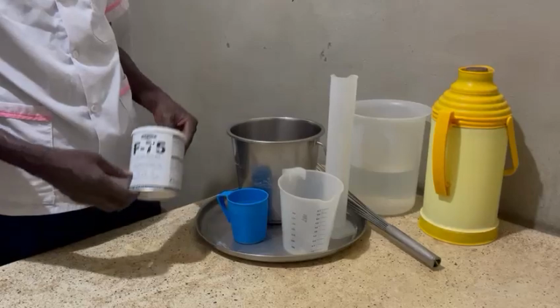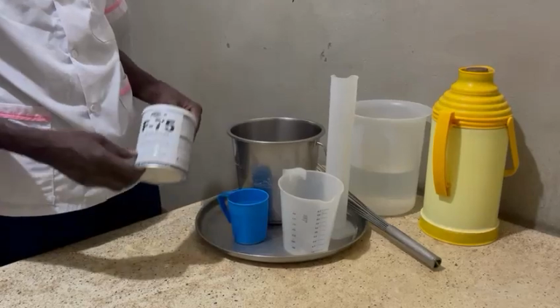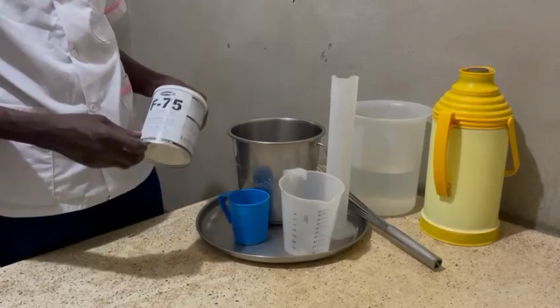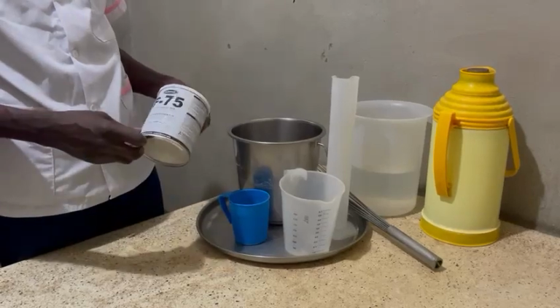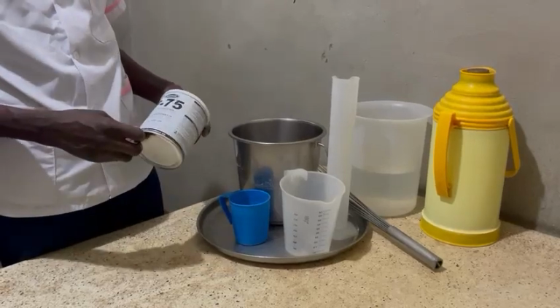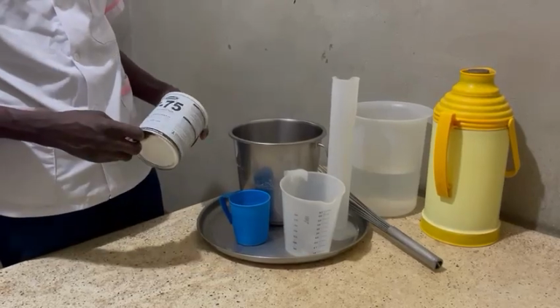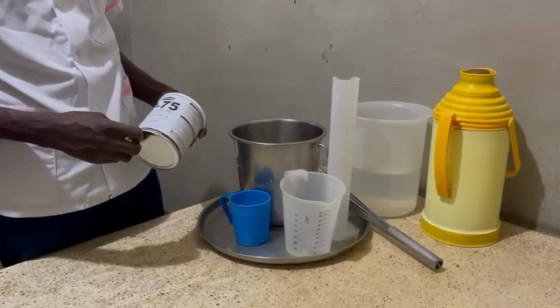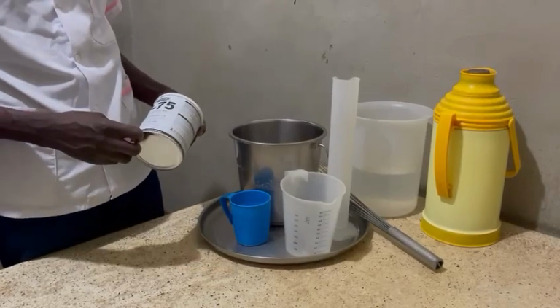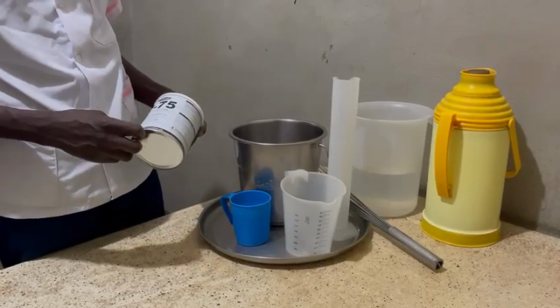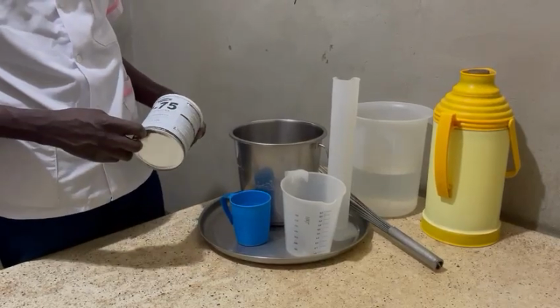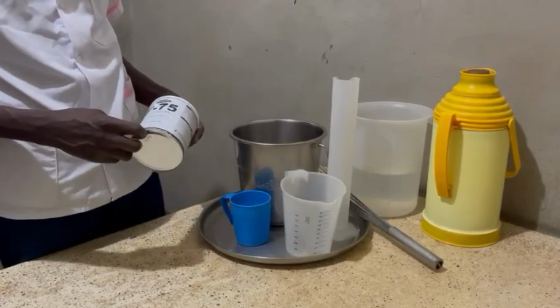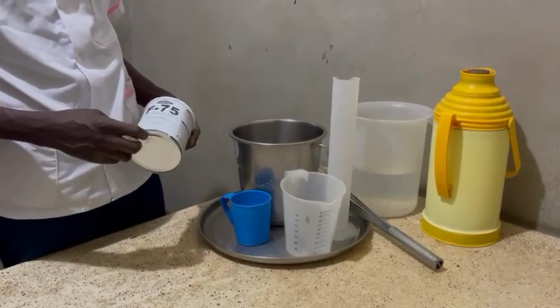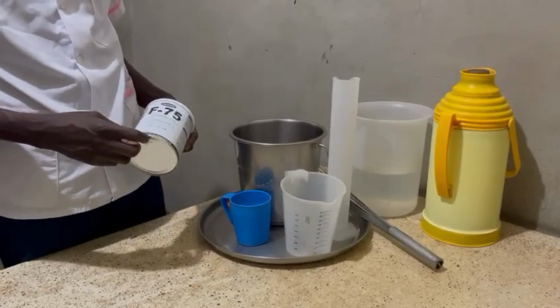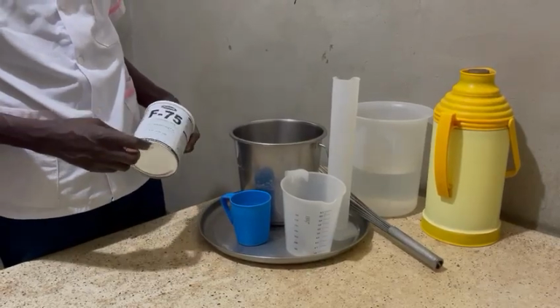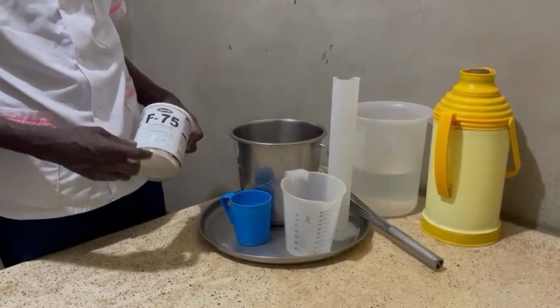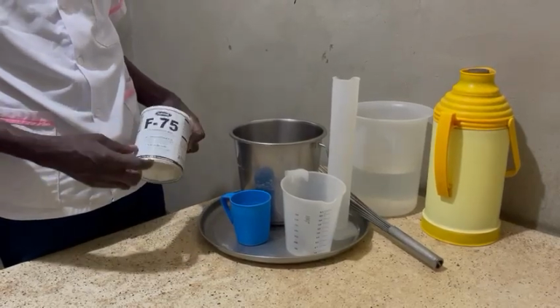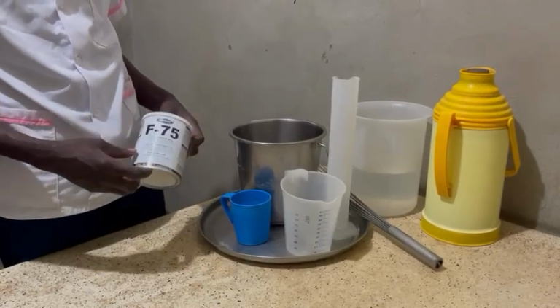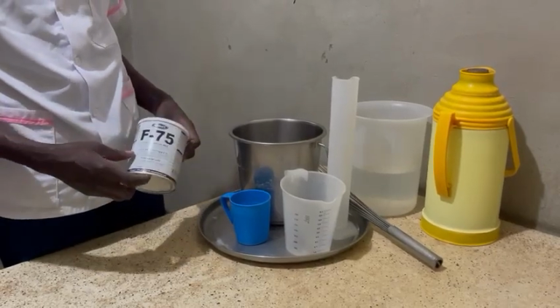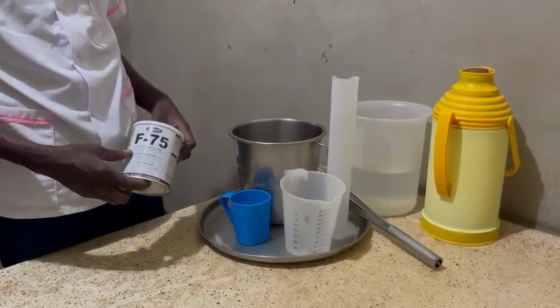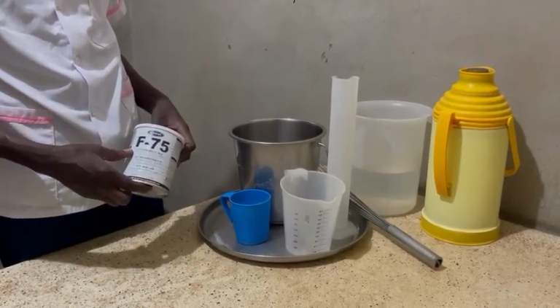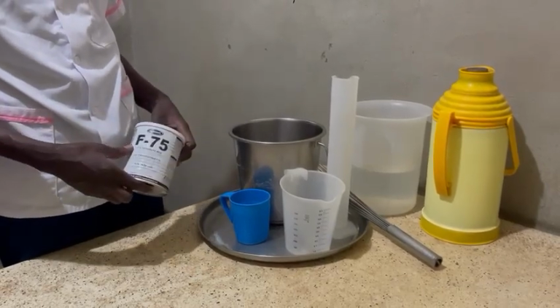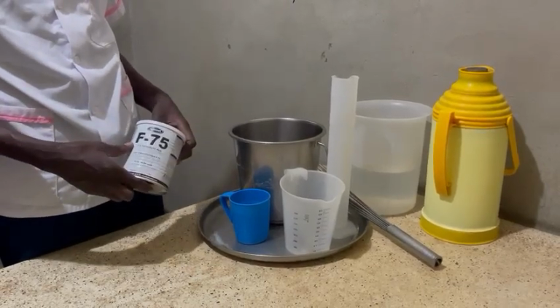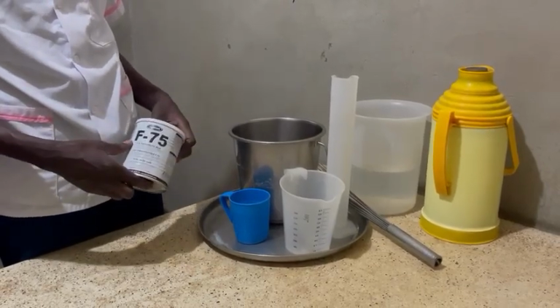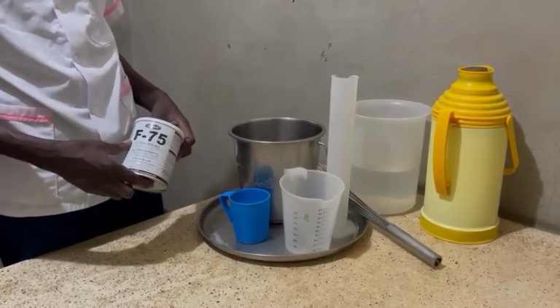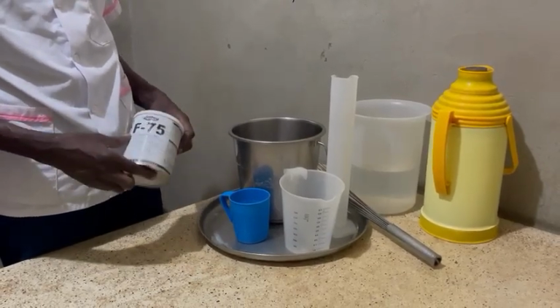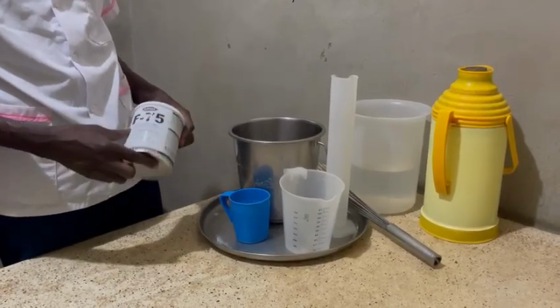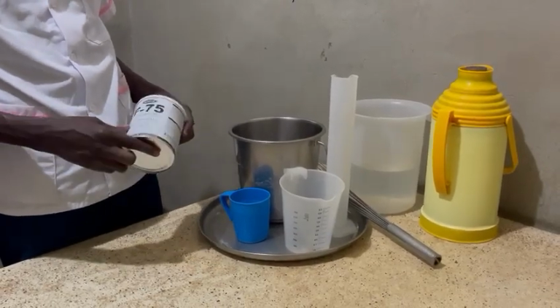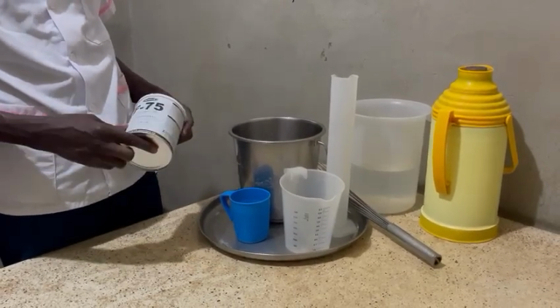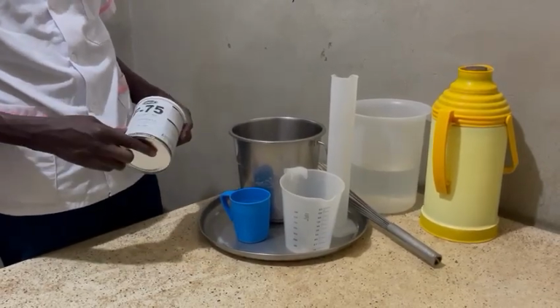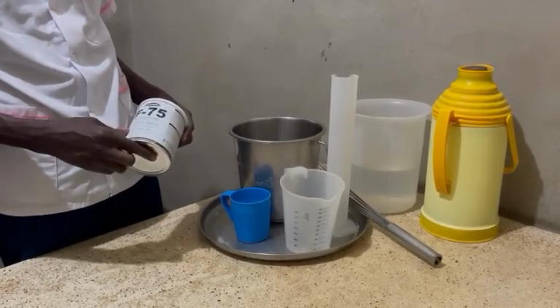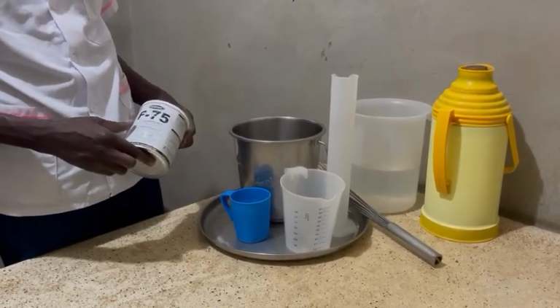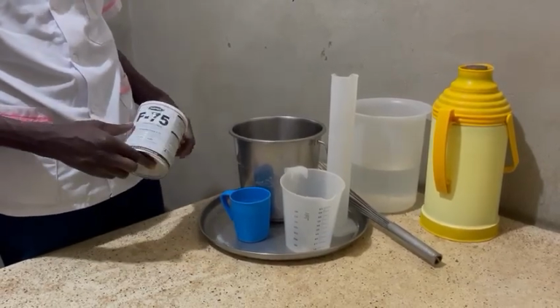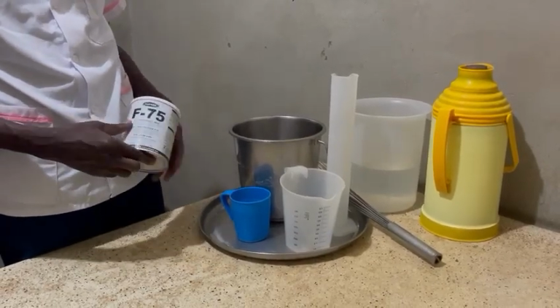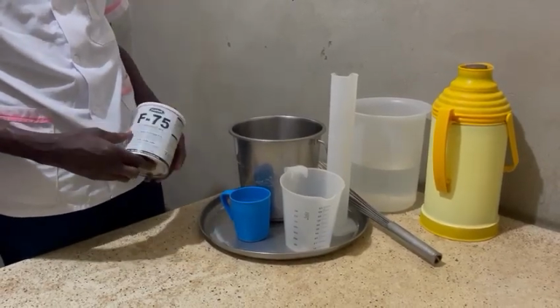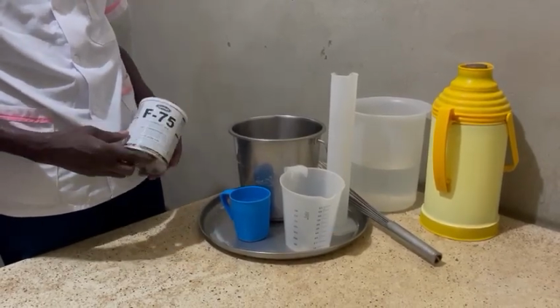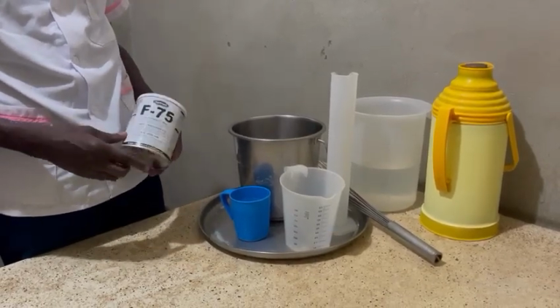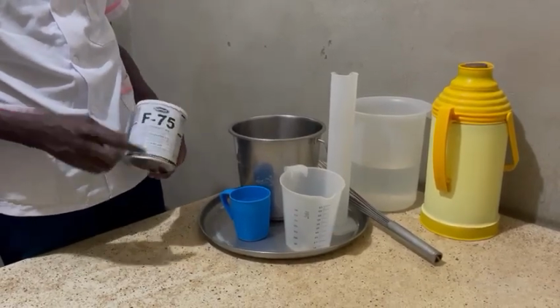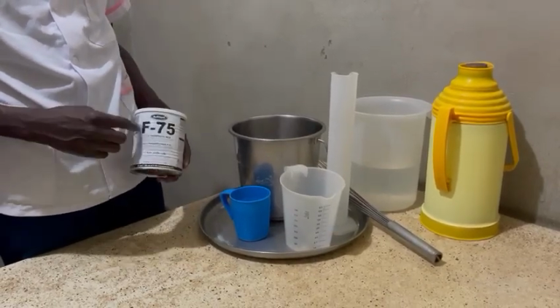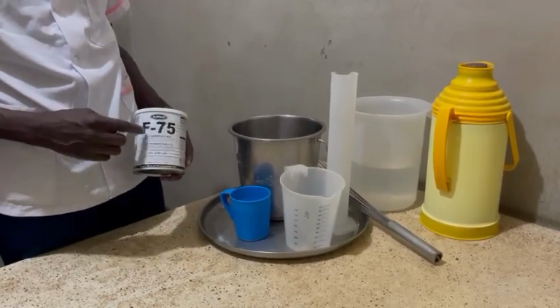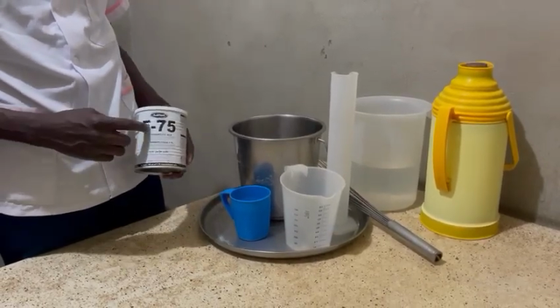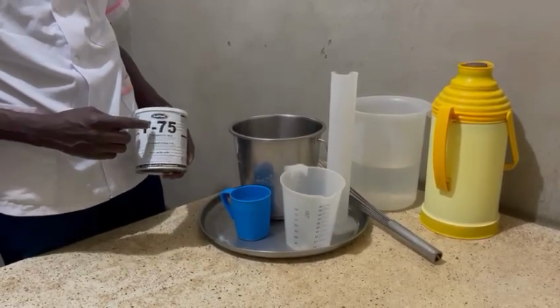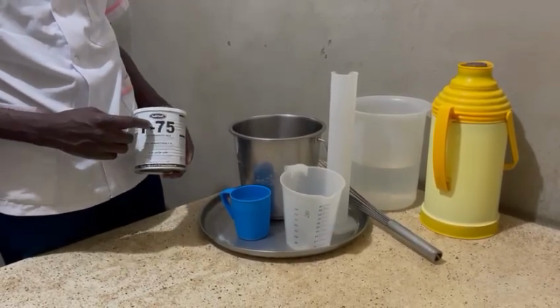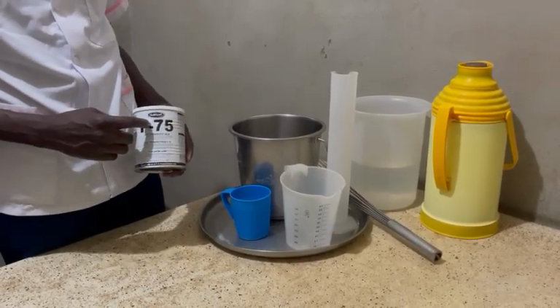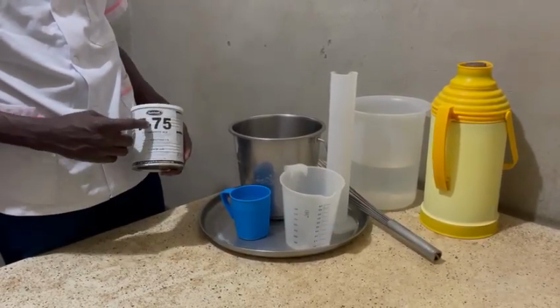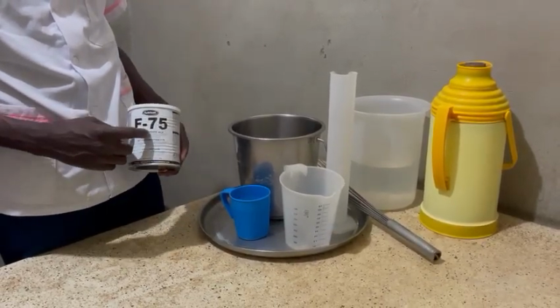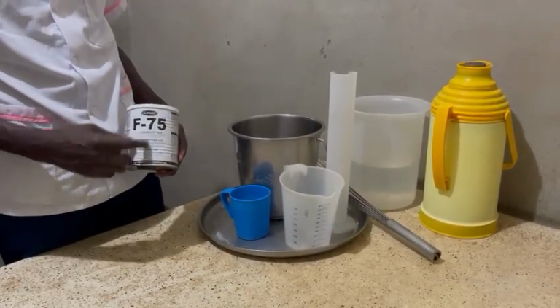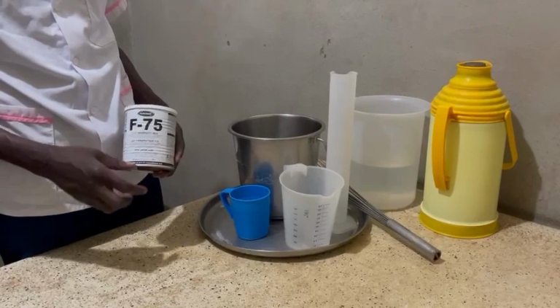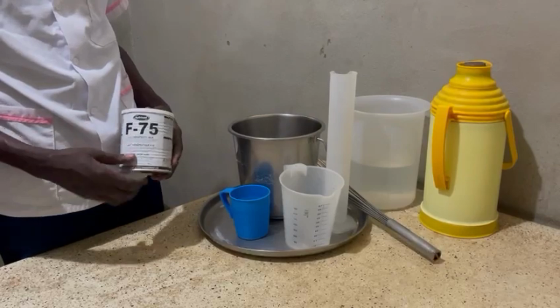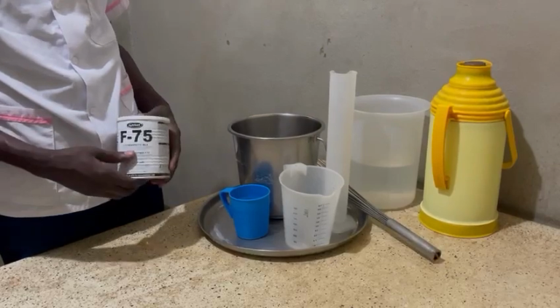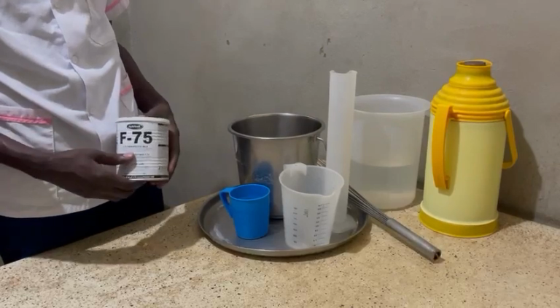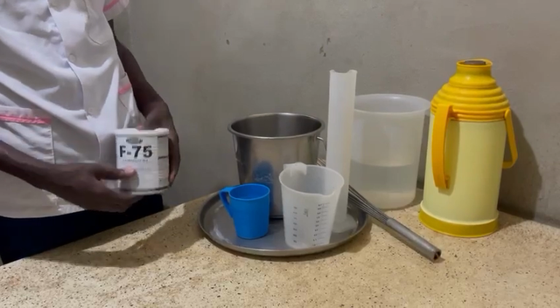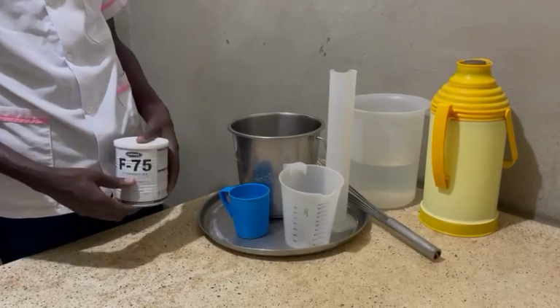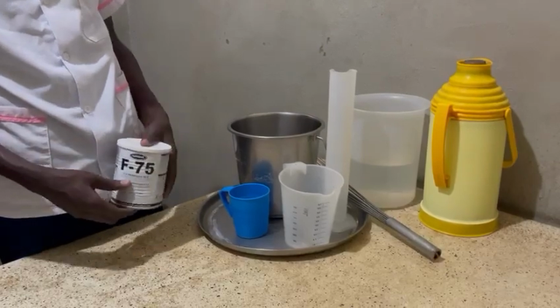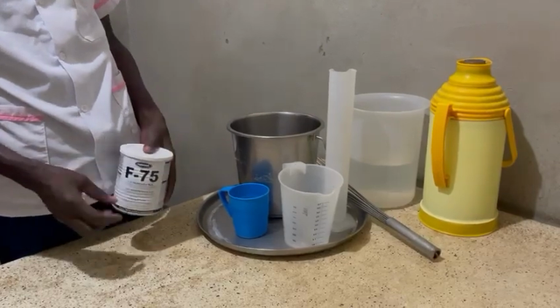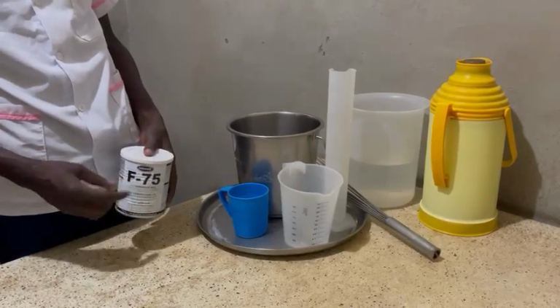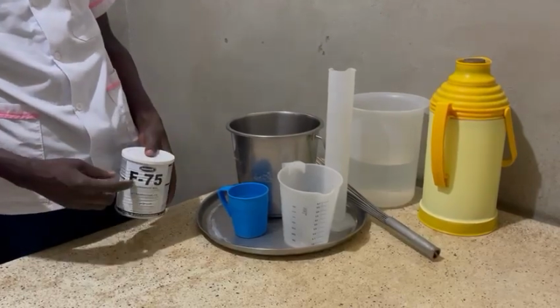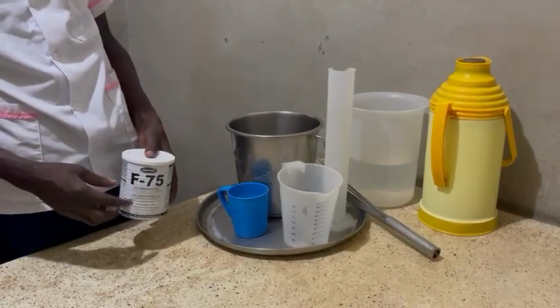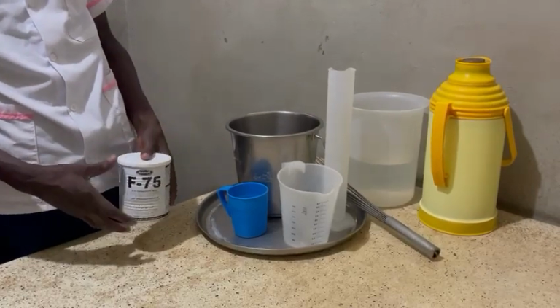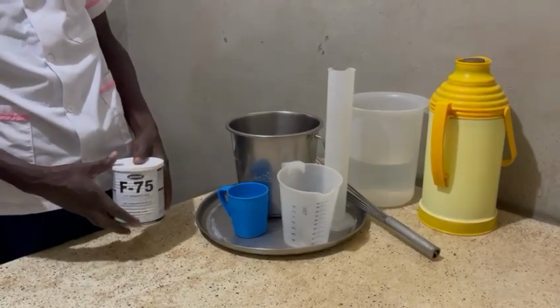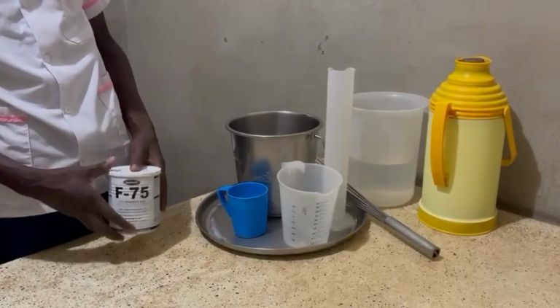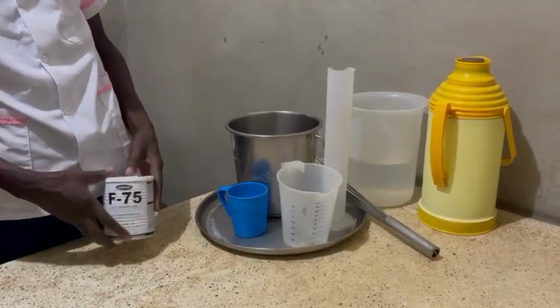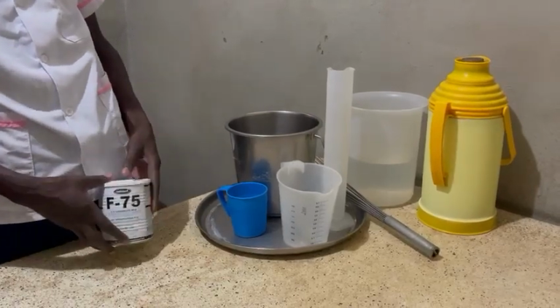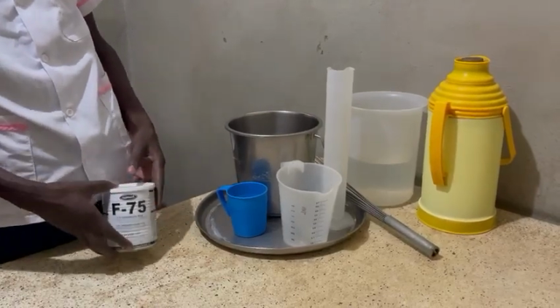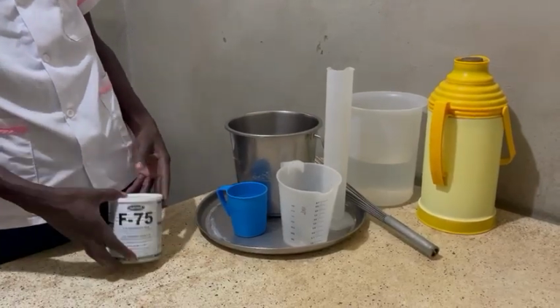Welcome back guys, today we are going to make F75, this formula, F75.